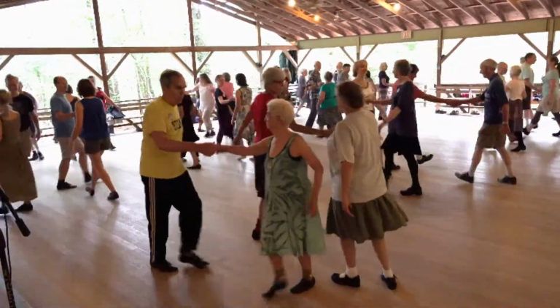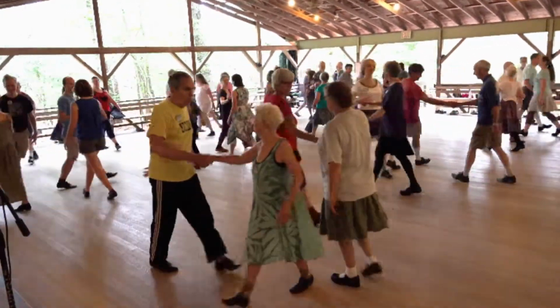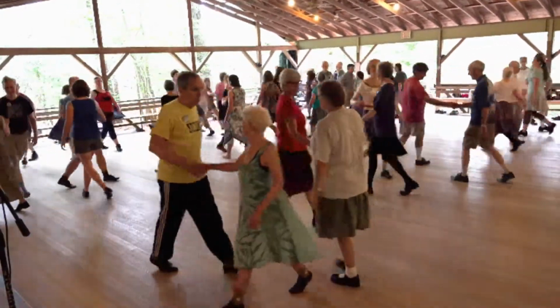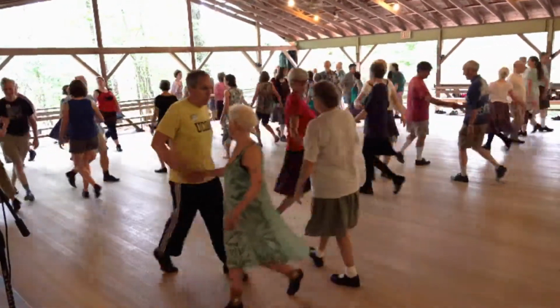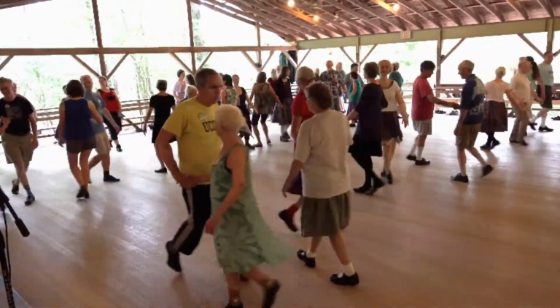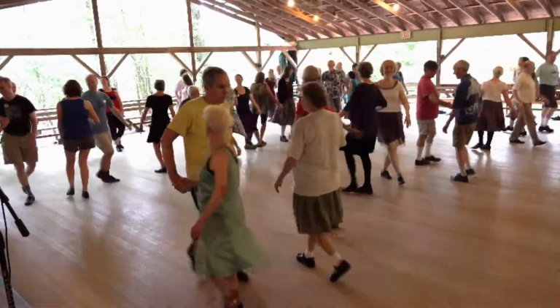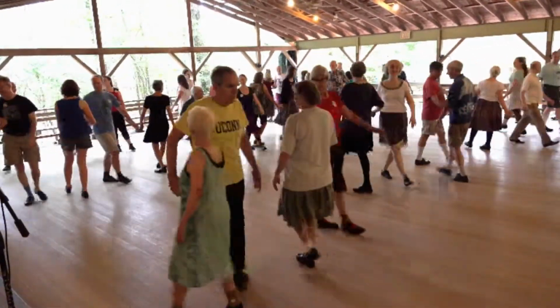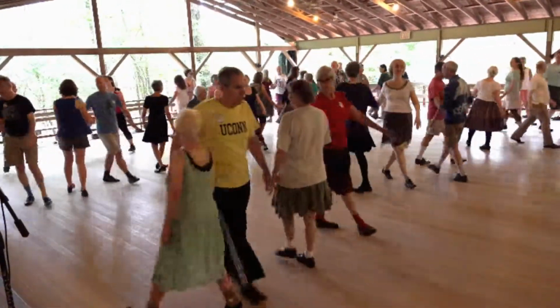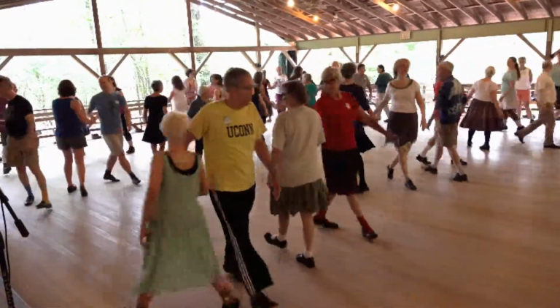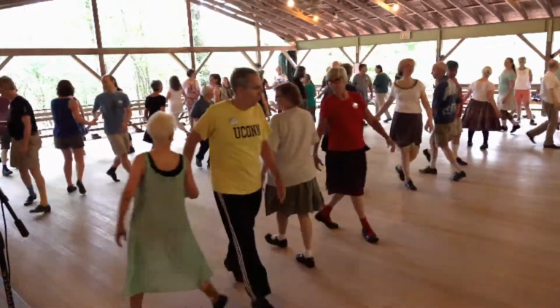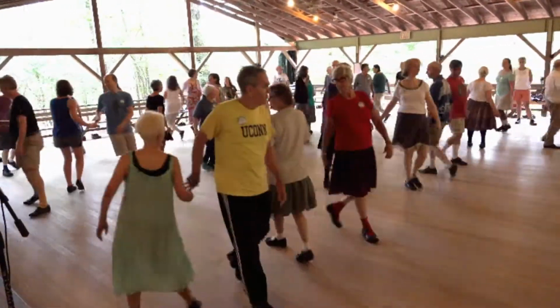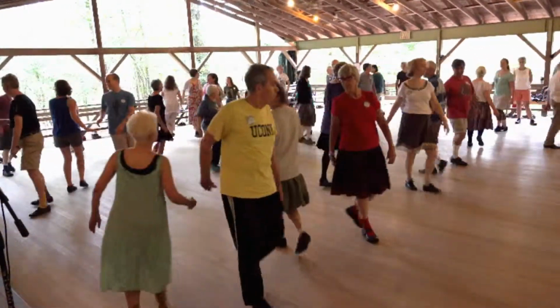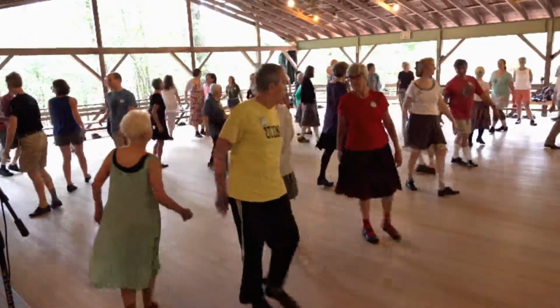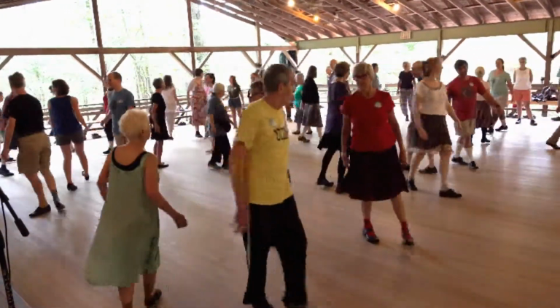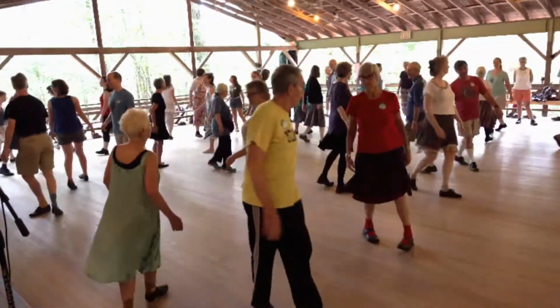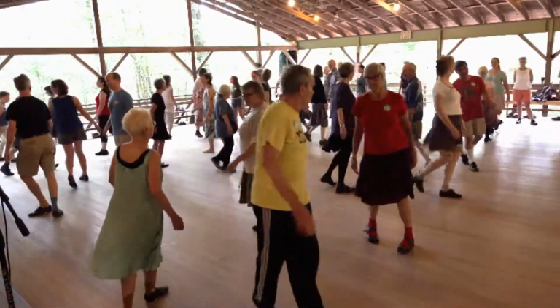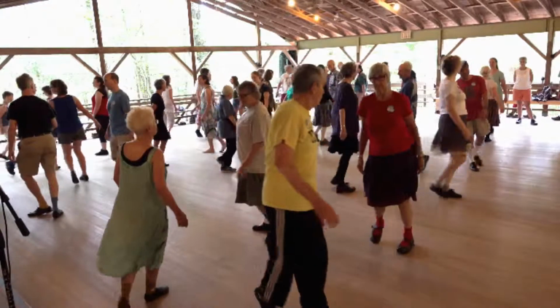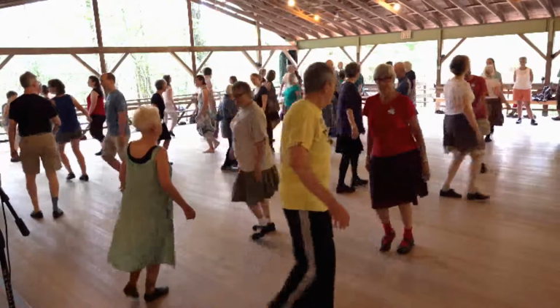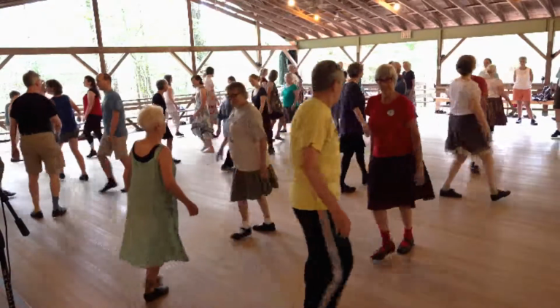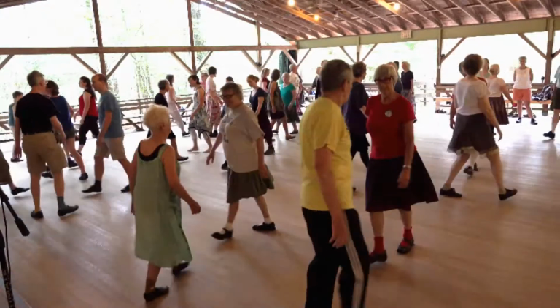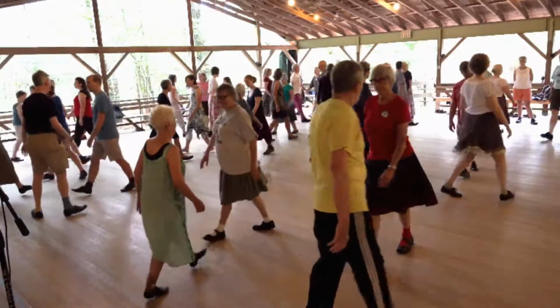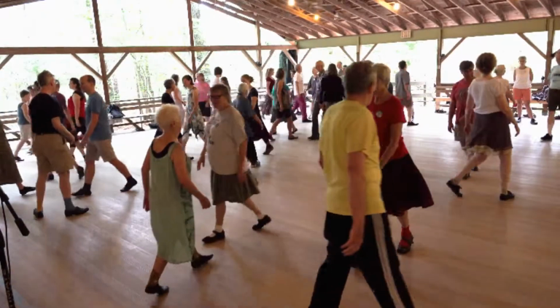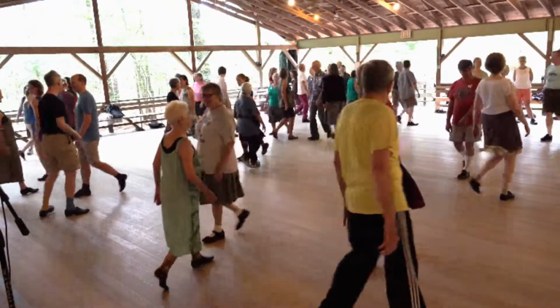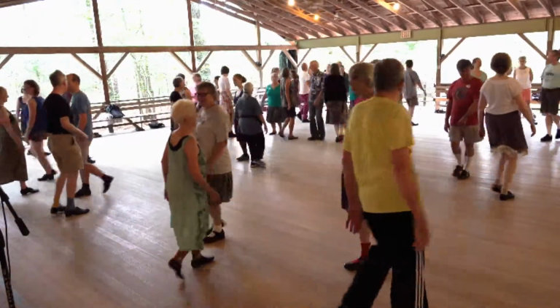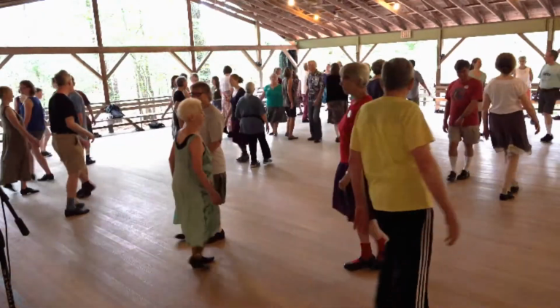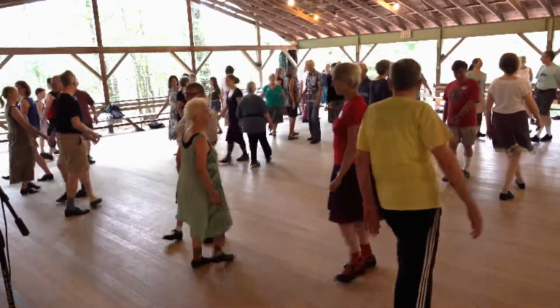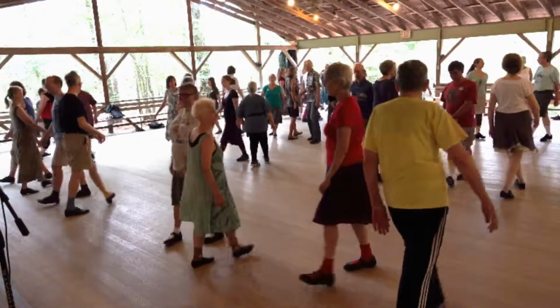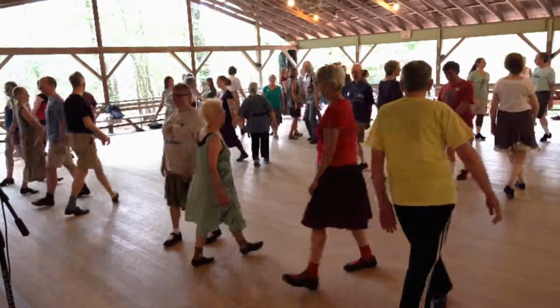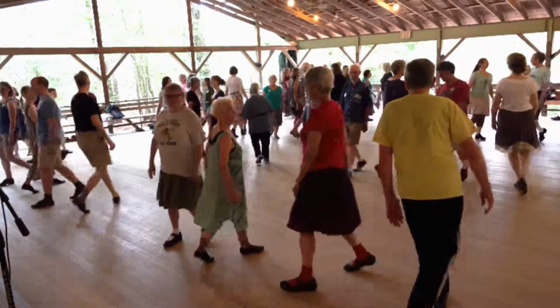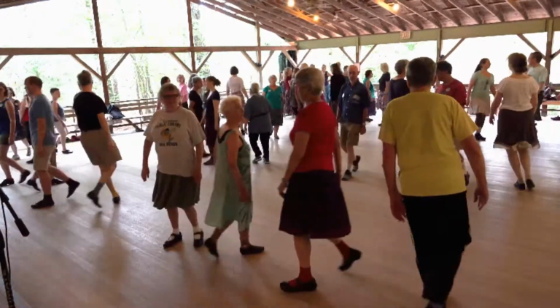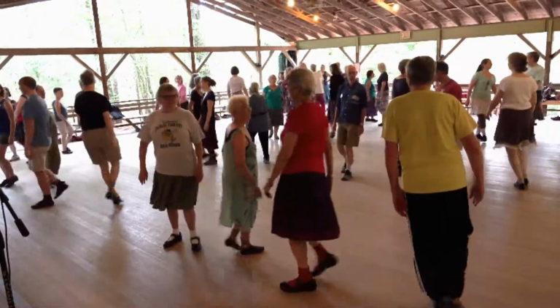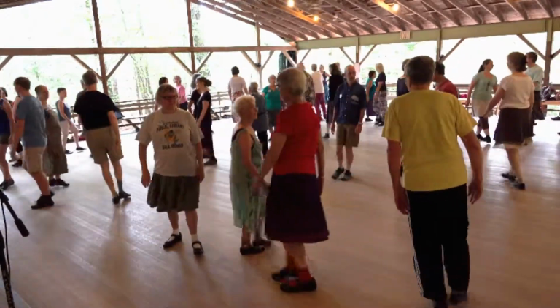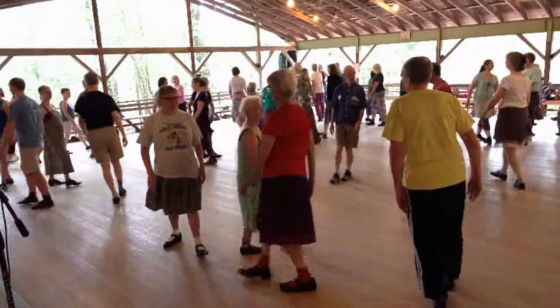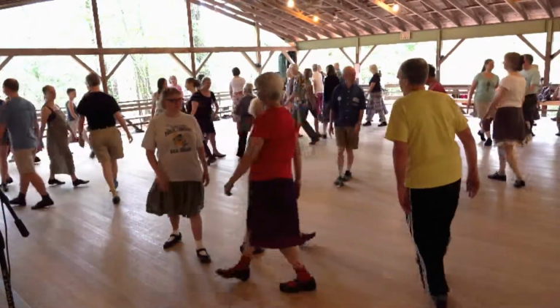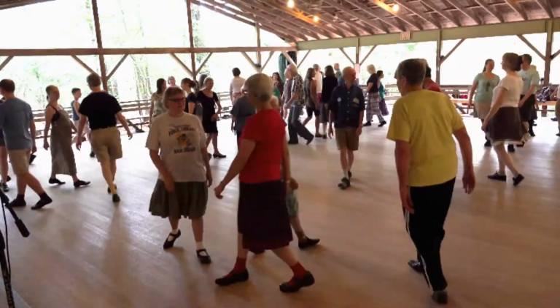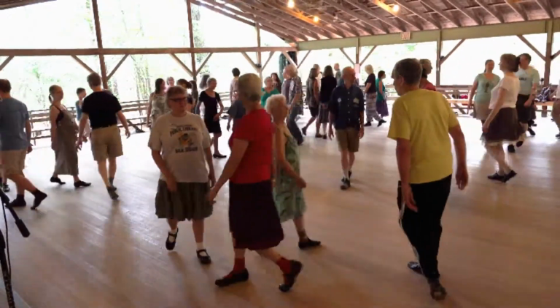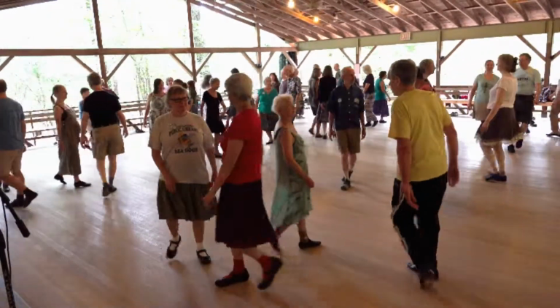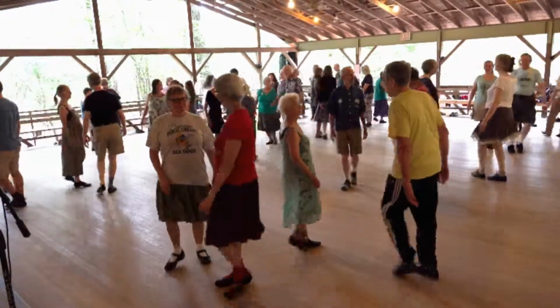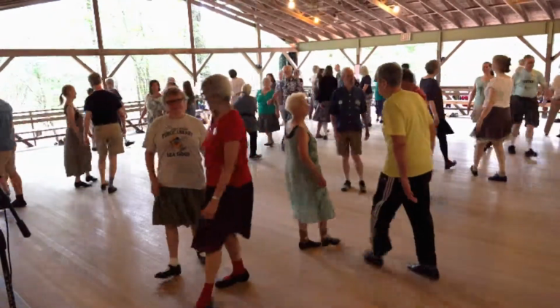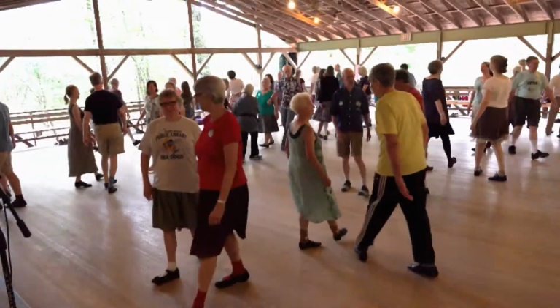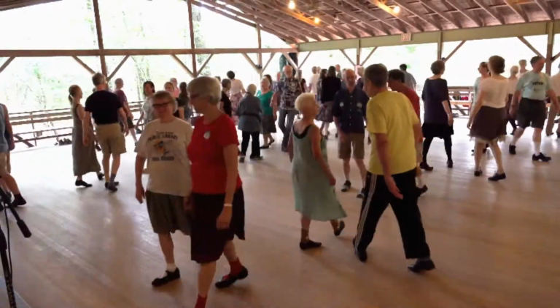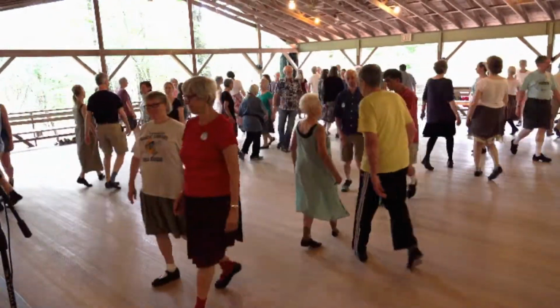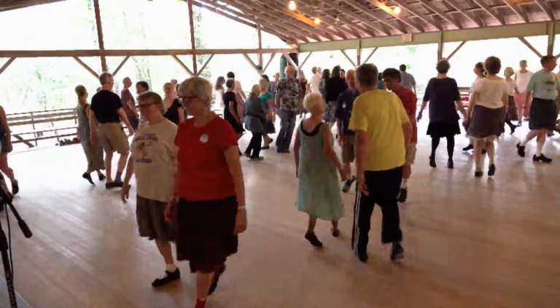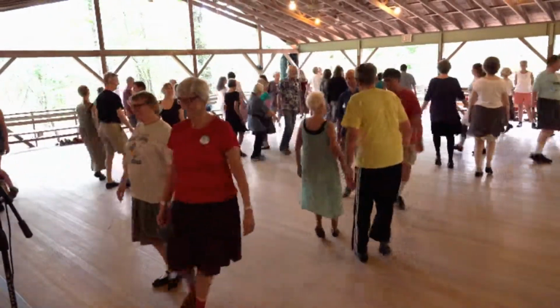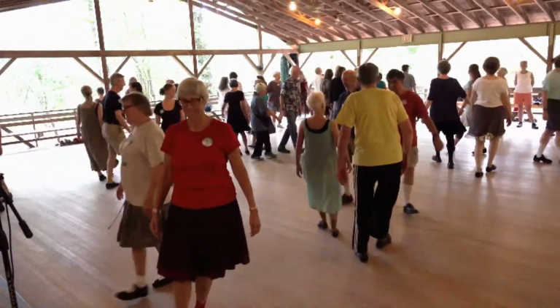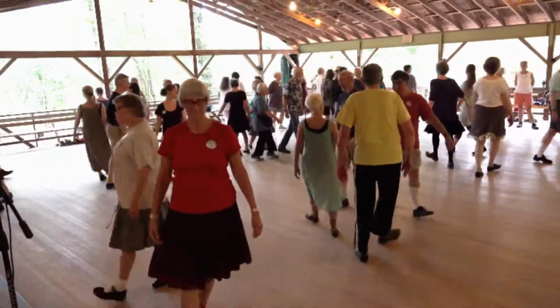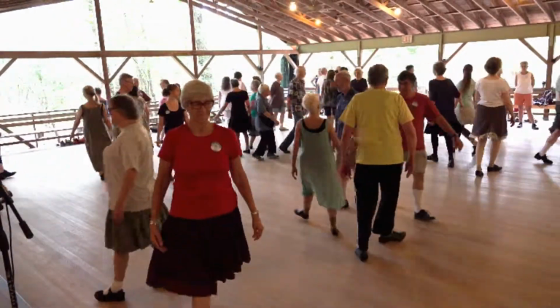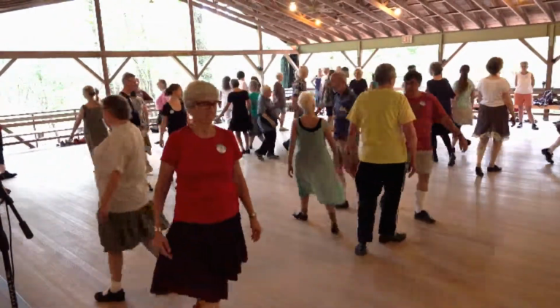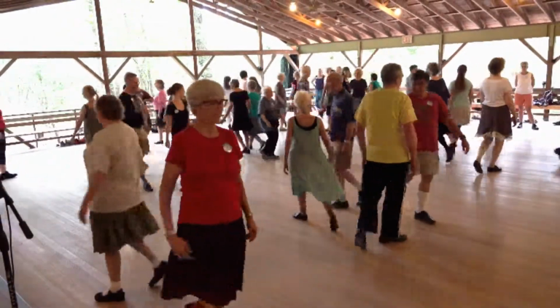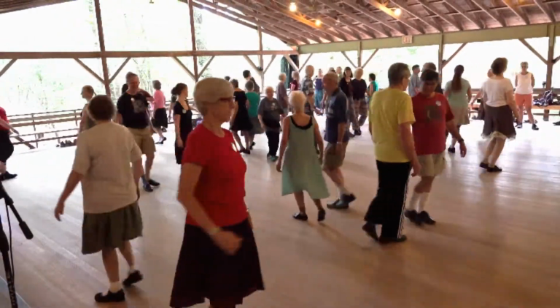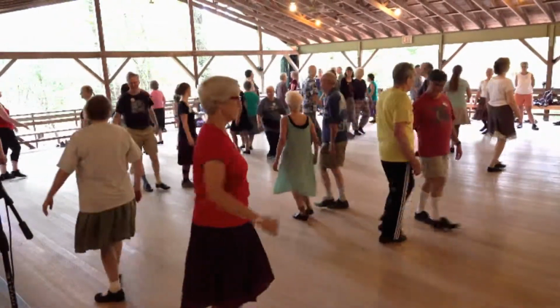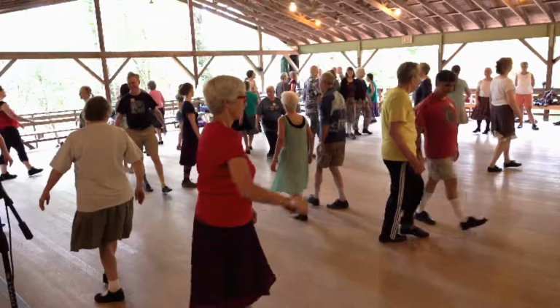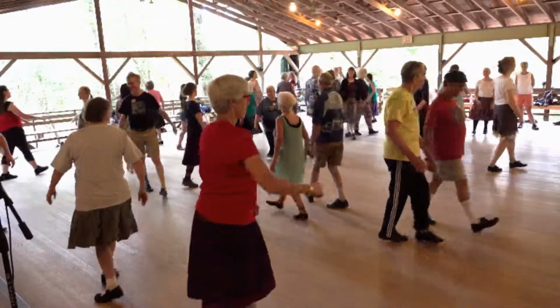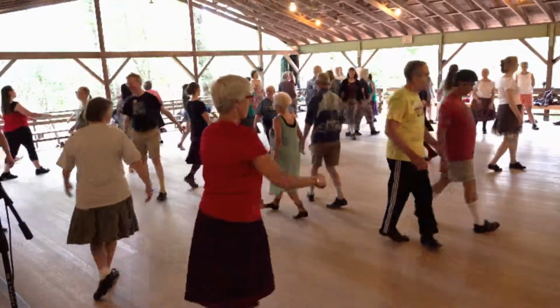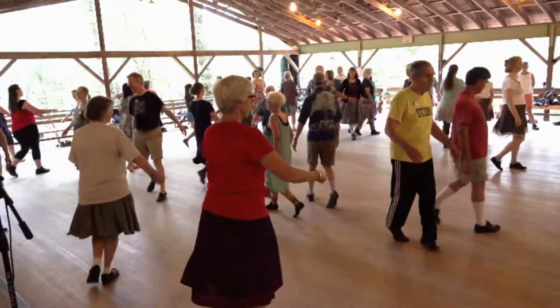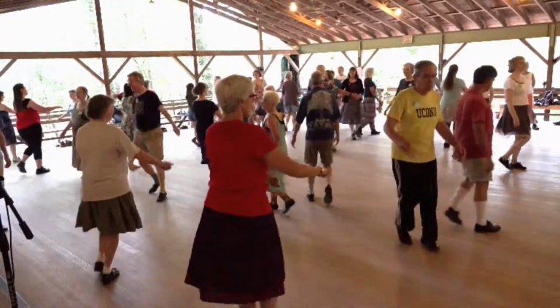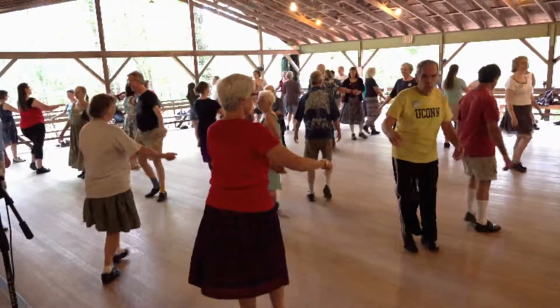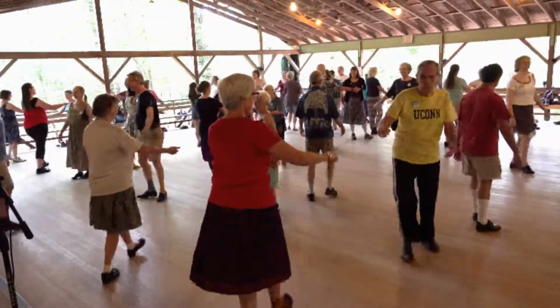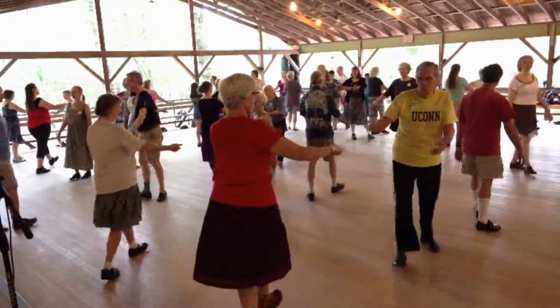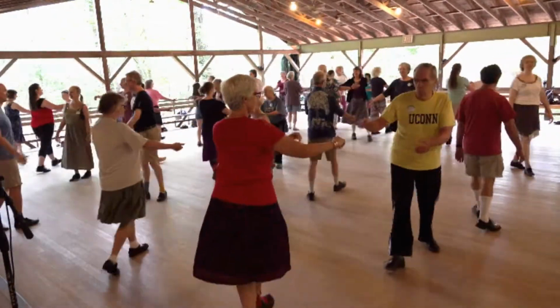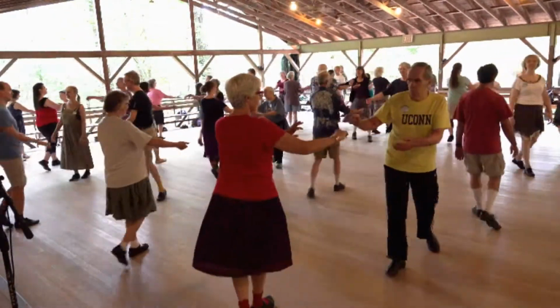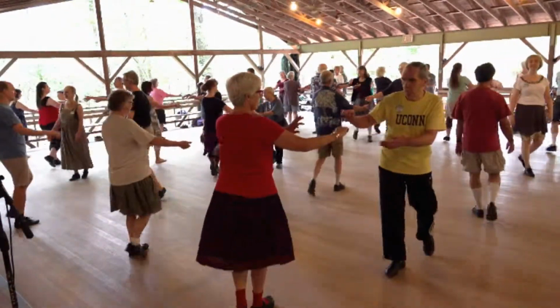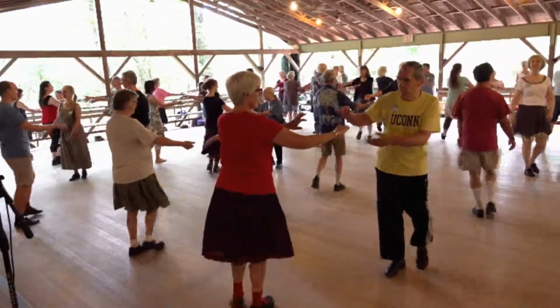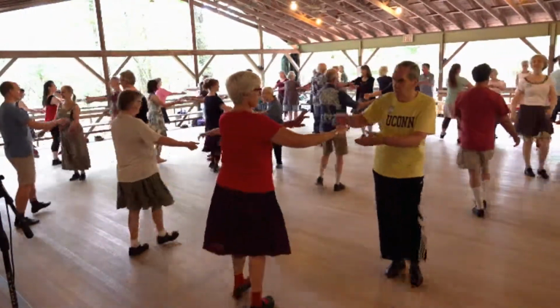Face your neighbour, pass left, come. Face your neighbour, pass left. Take that turn.